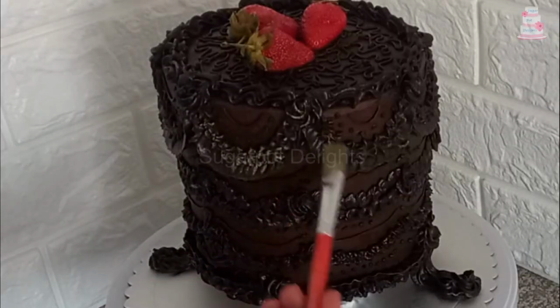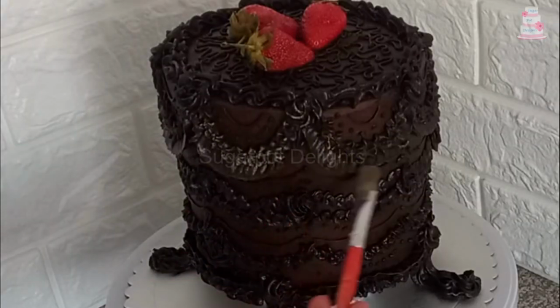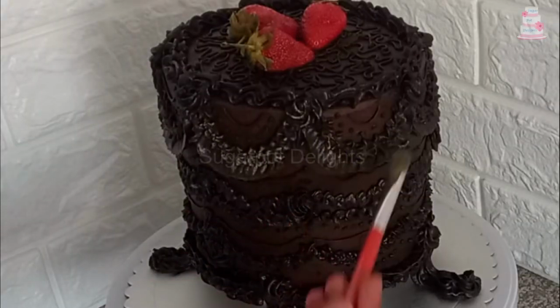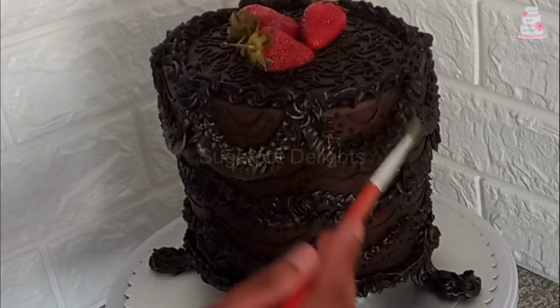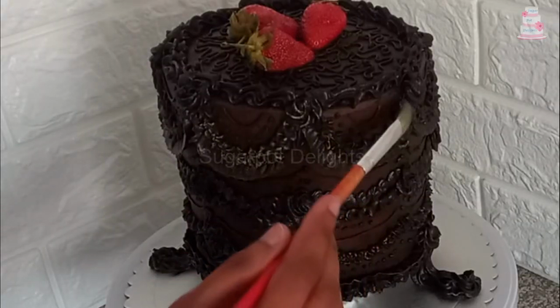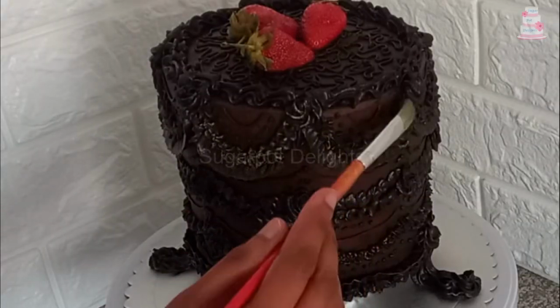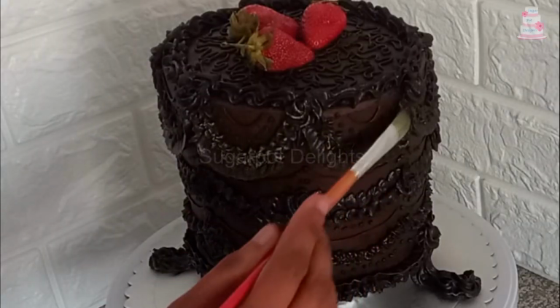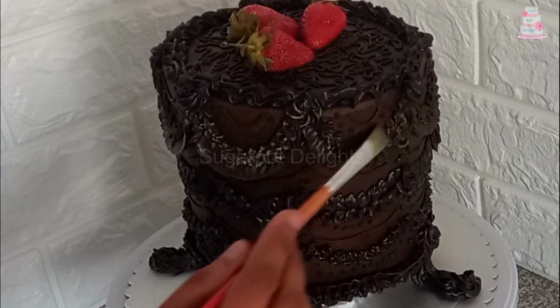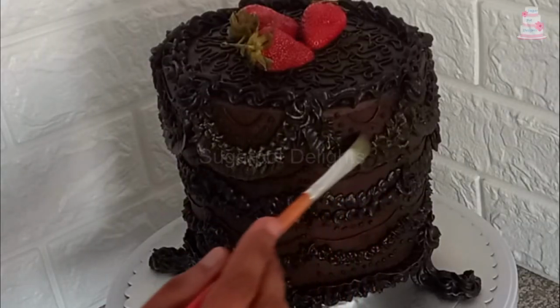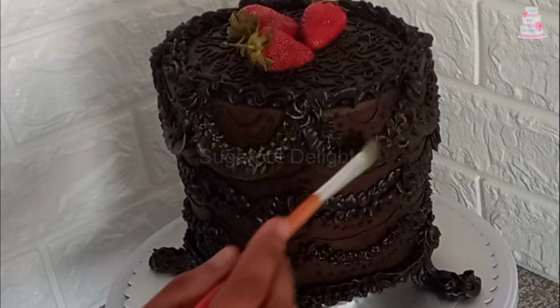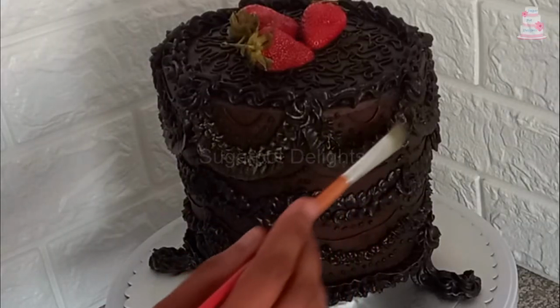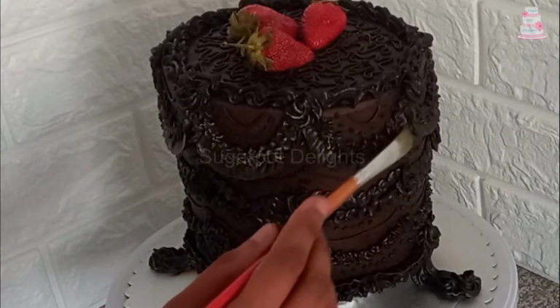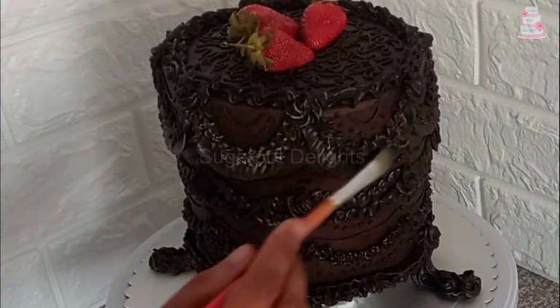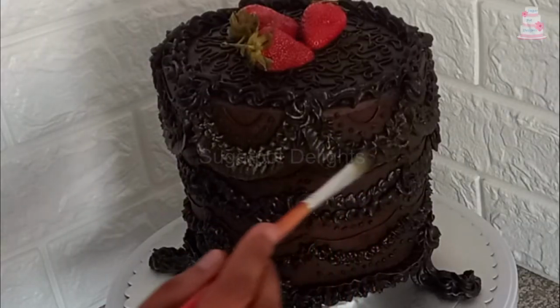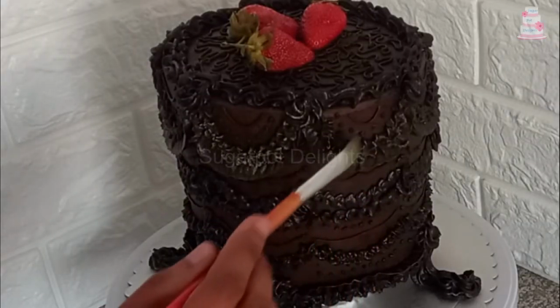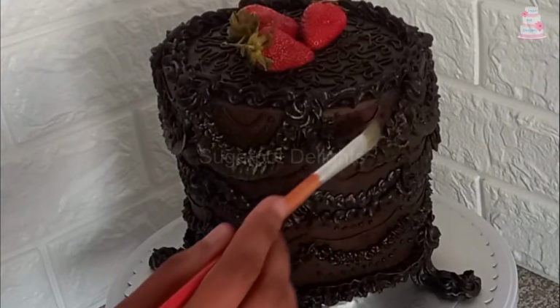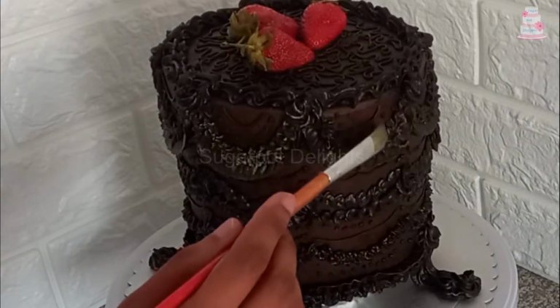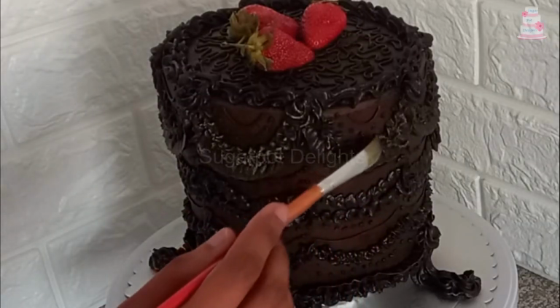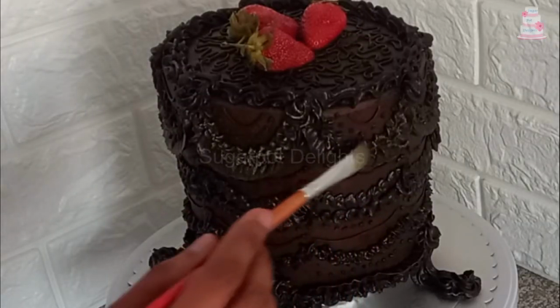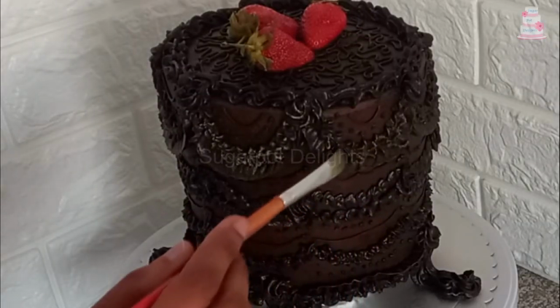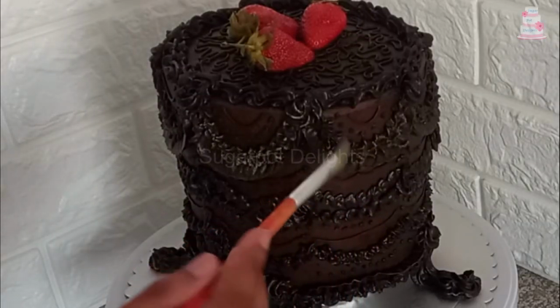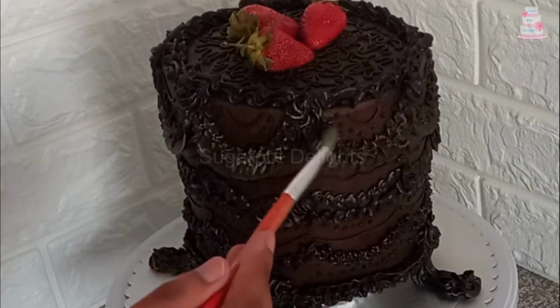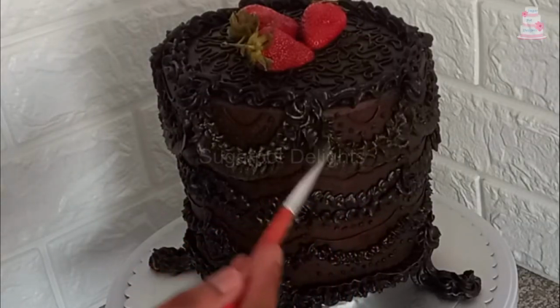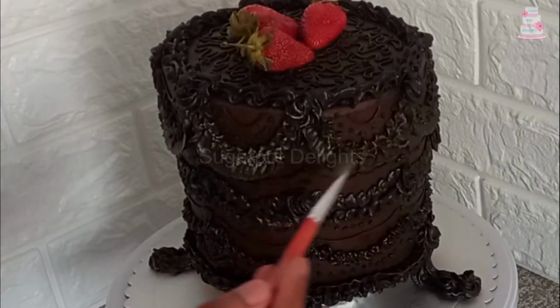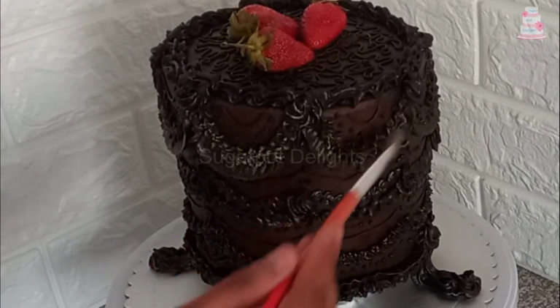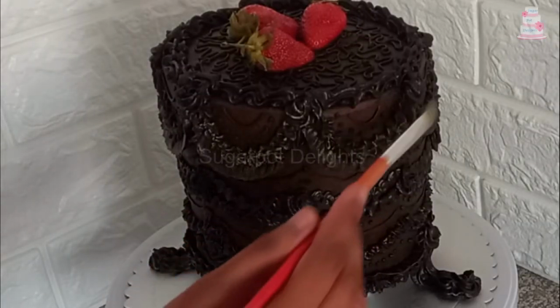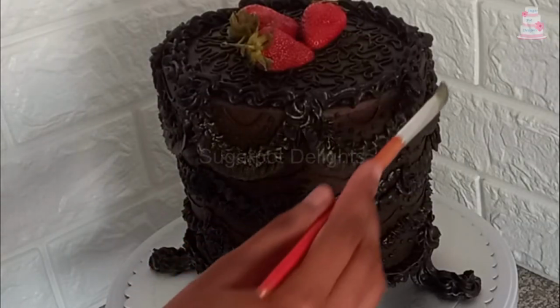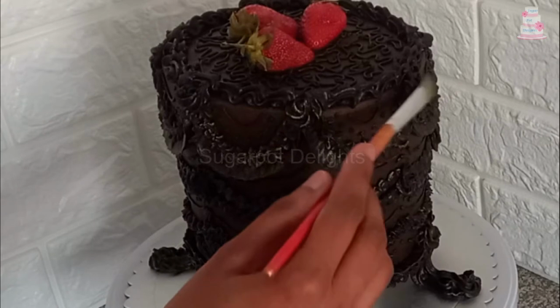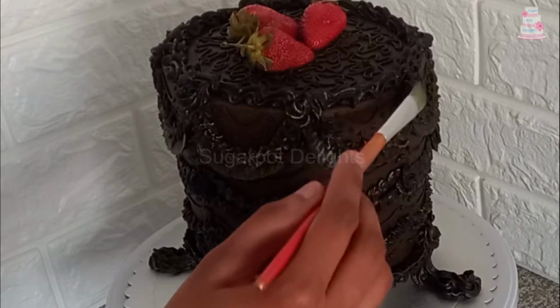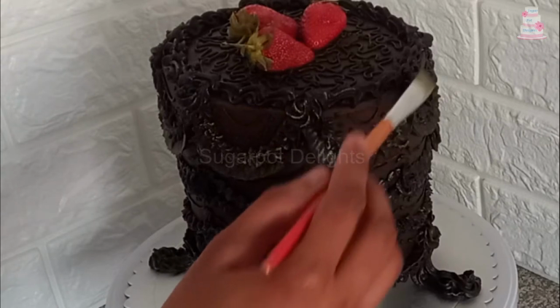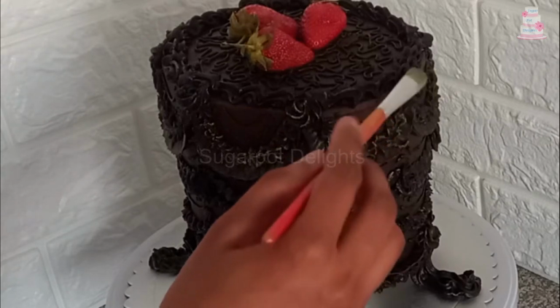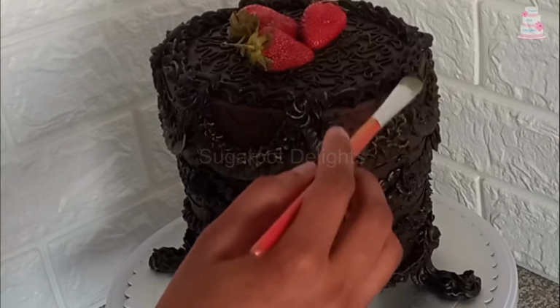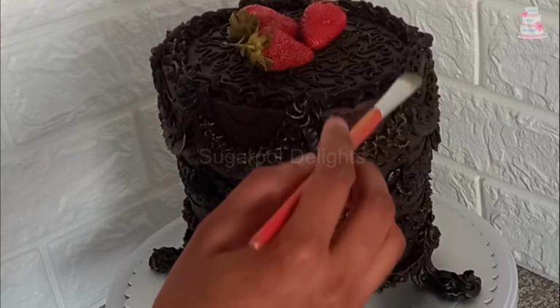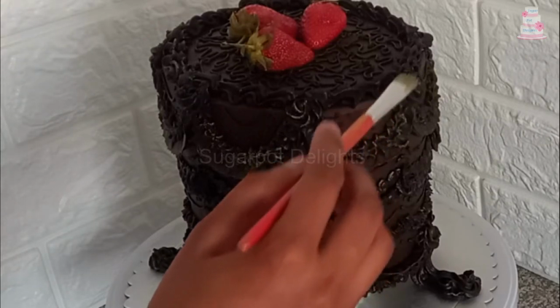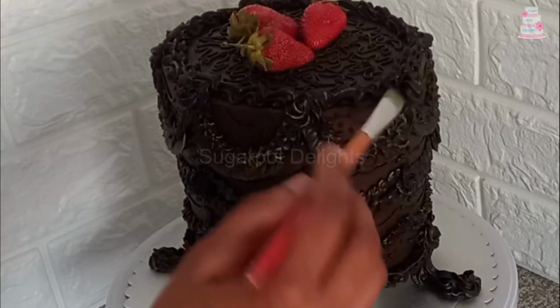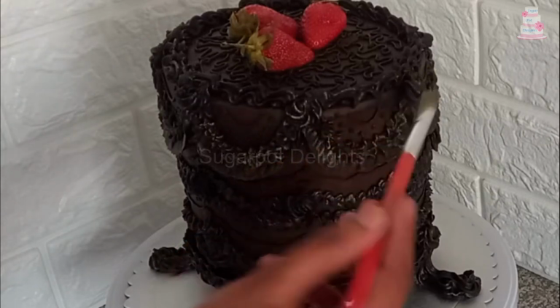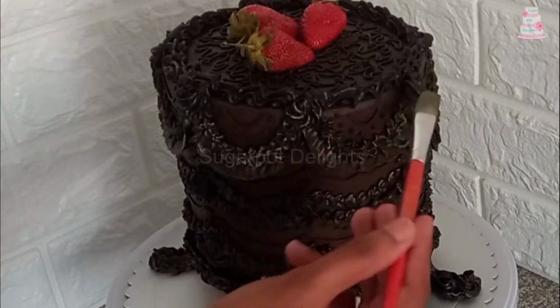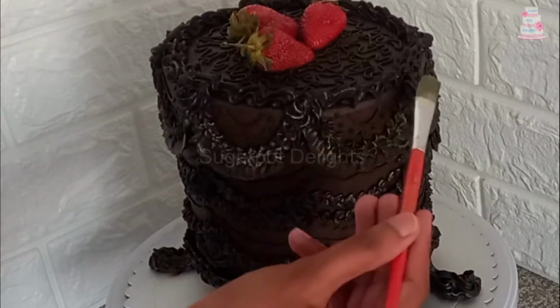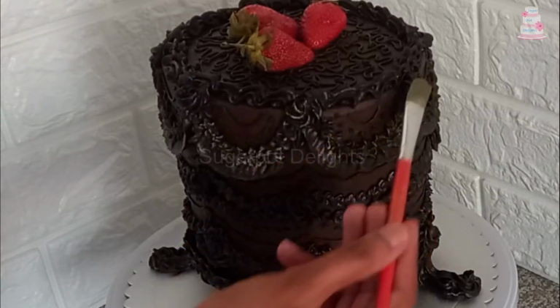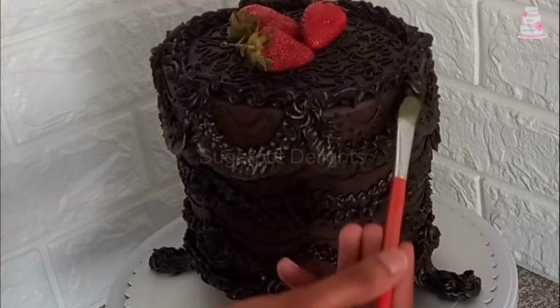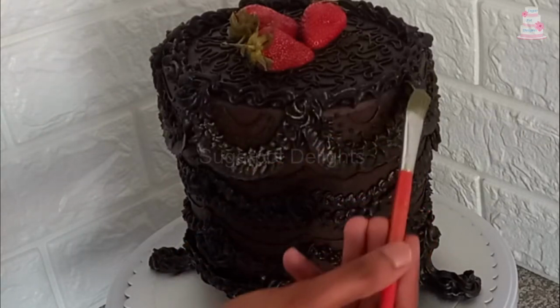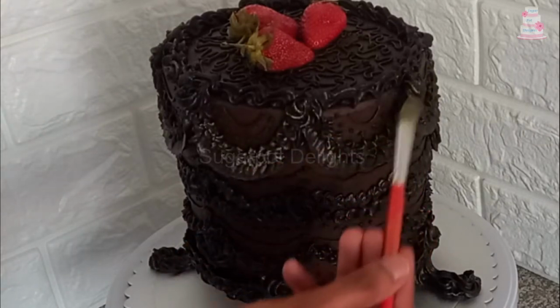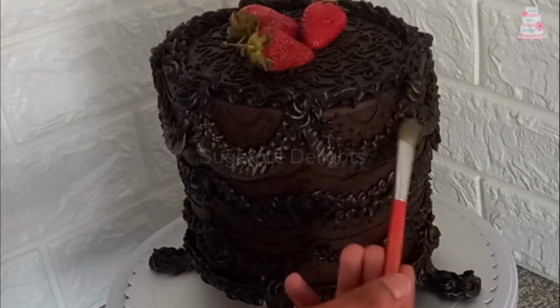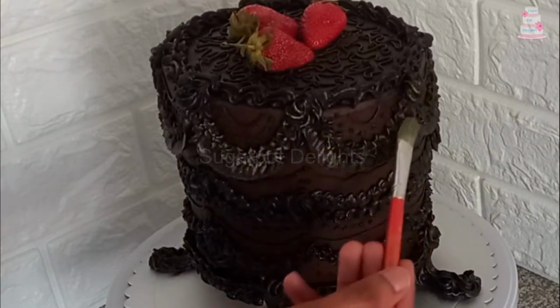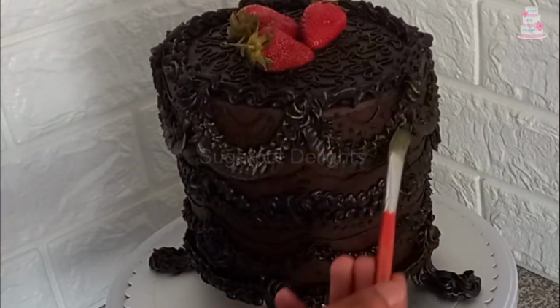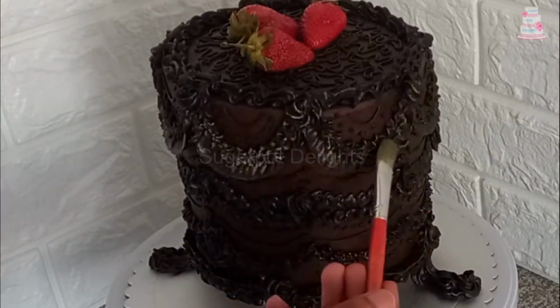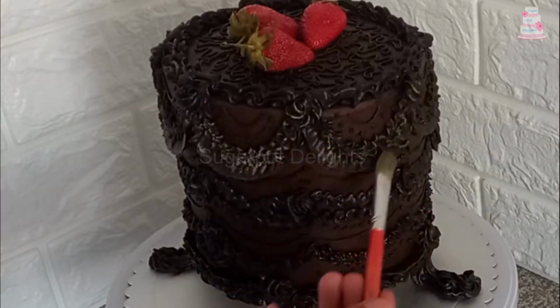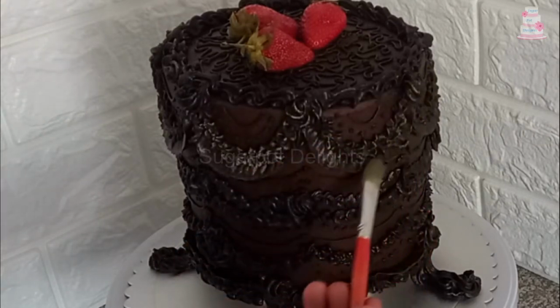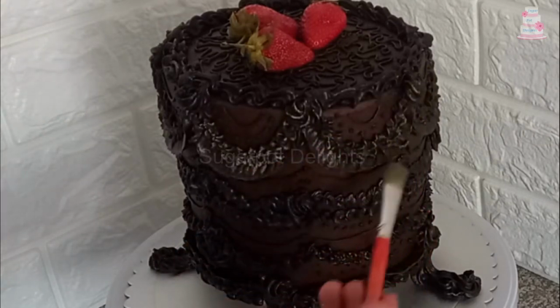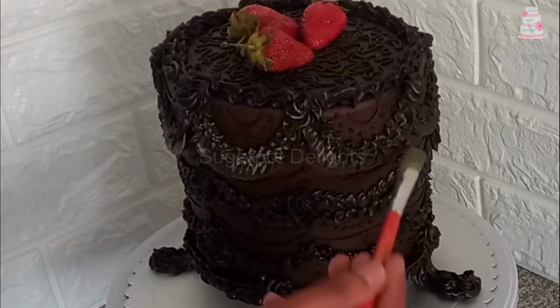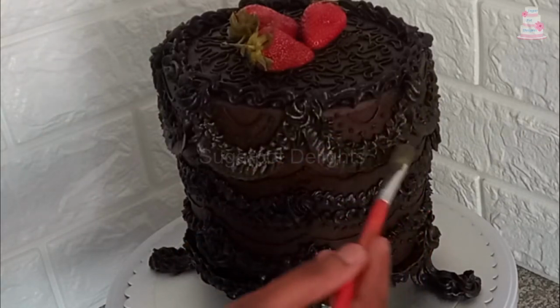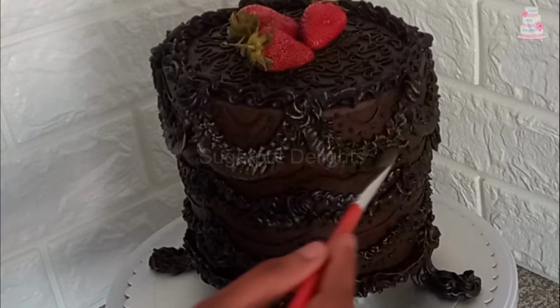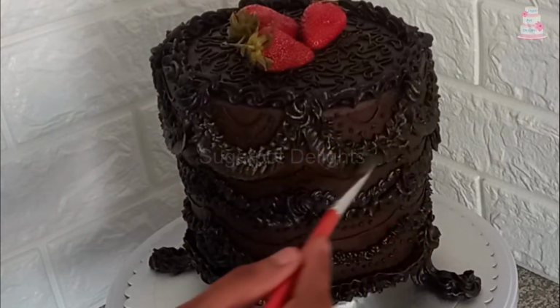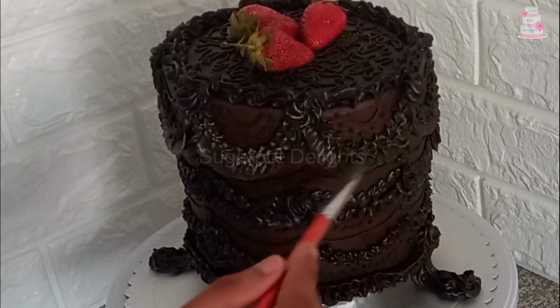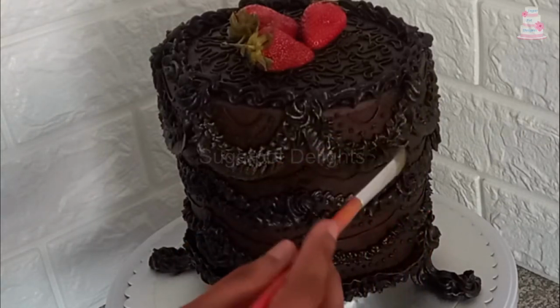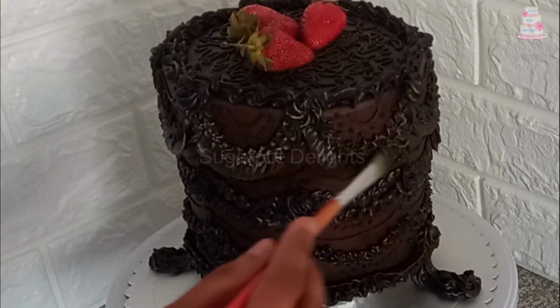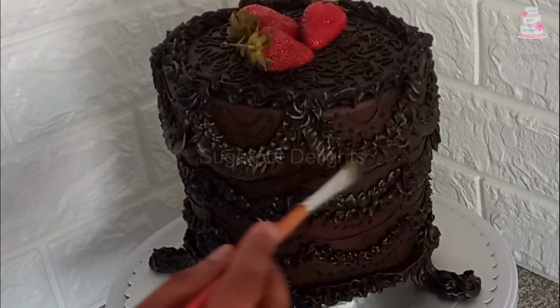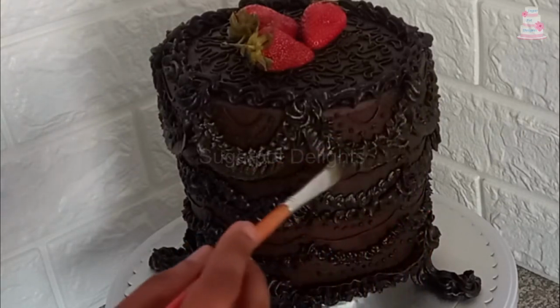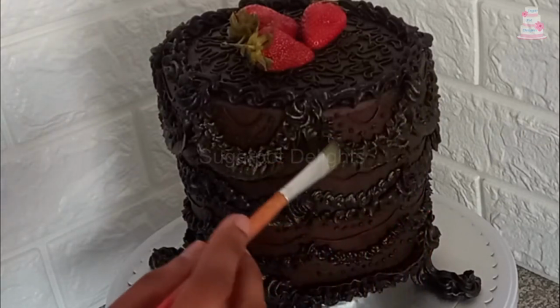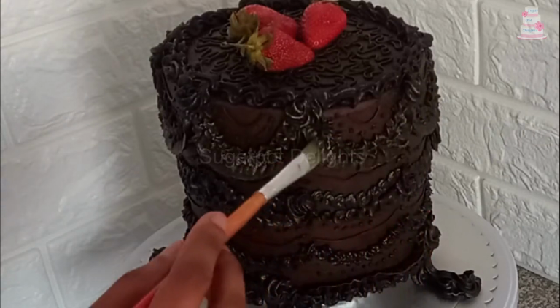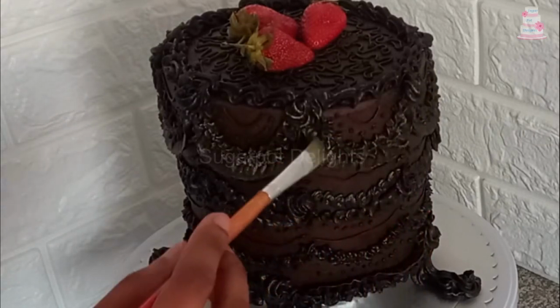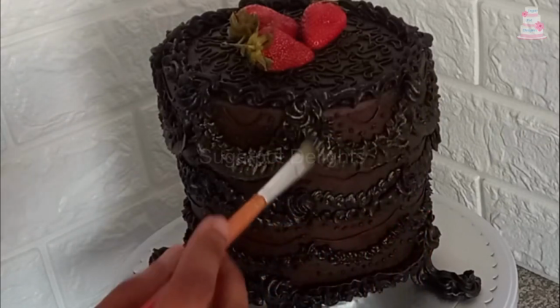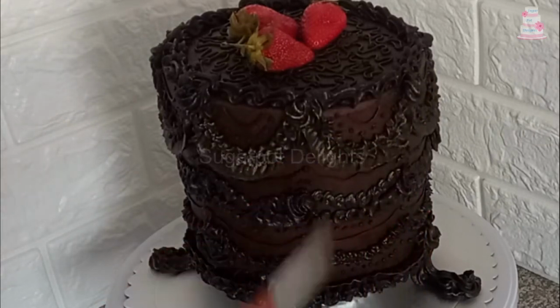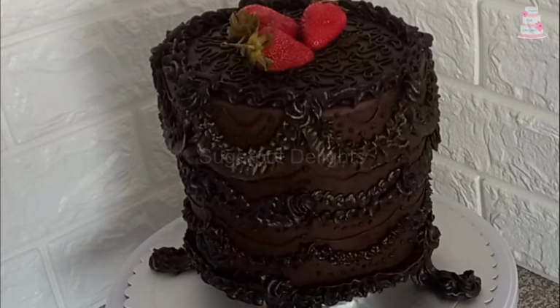Here I have chilled the buttercream and I am dusting on the gold luster dust to highlight the designs.